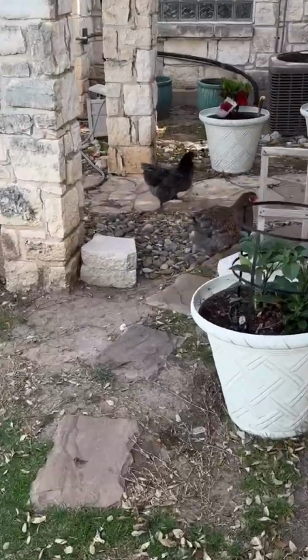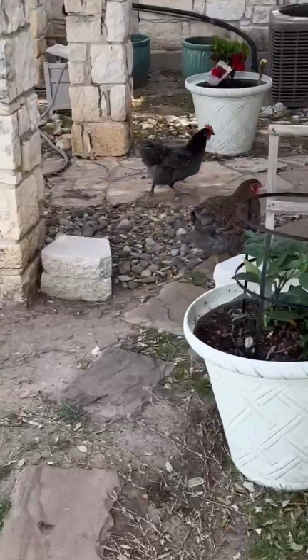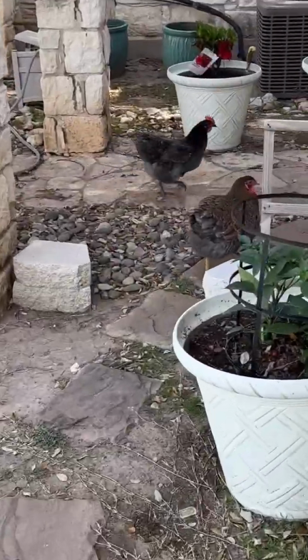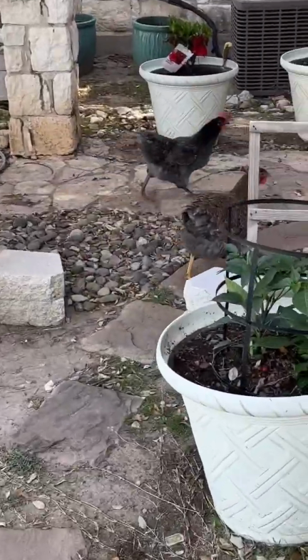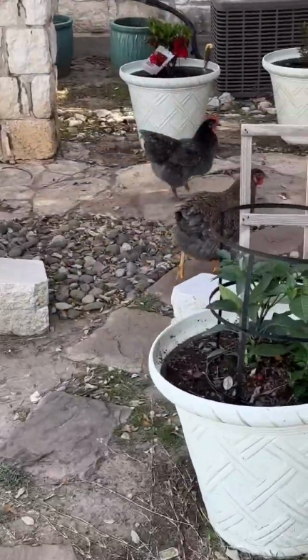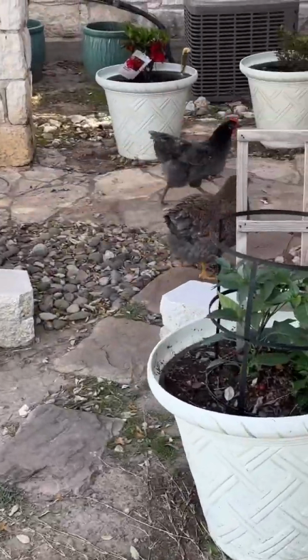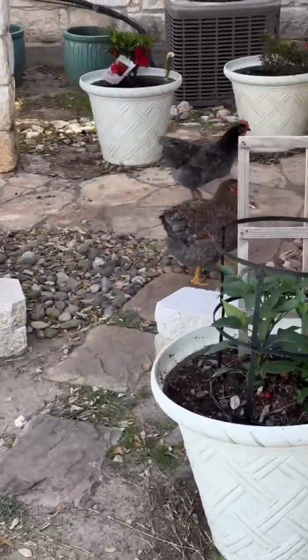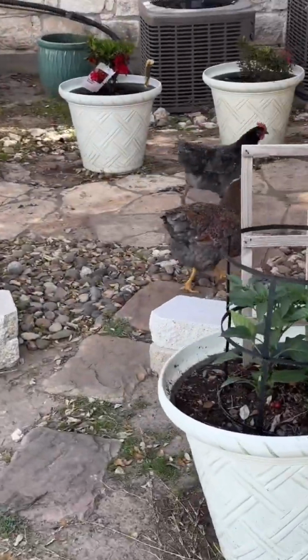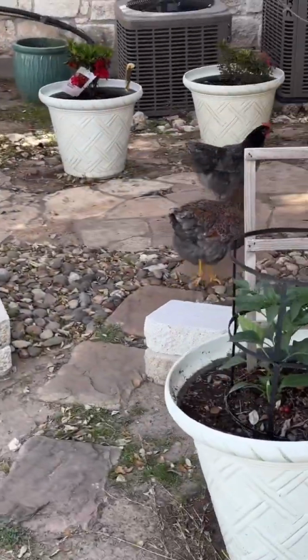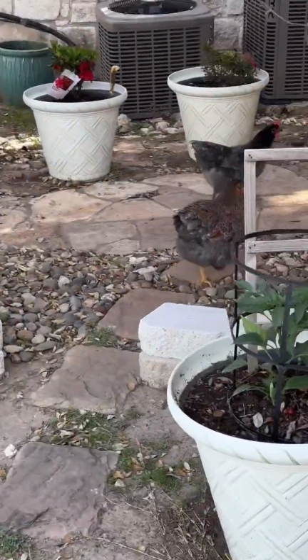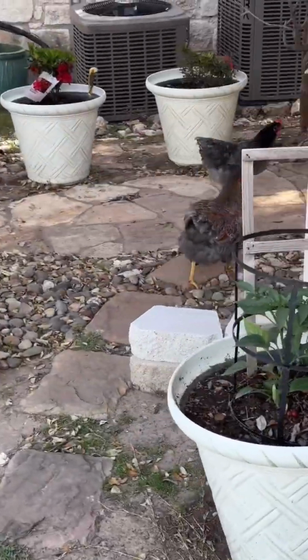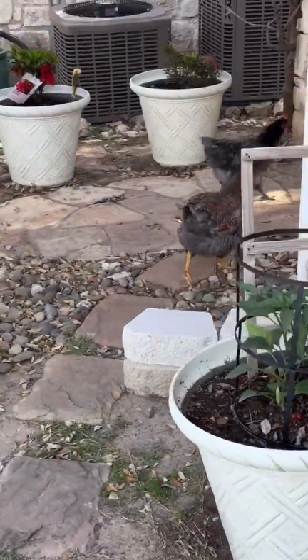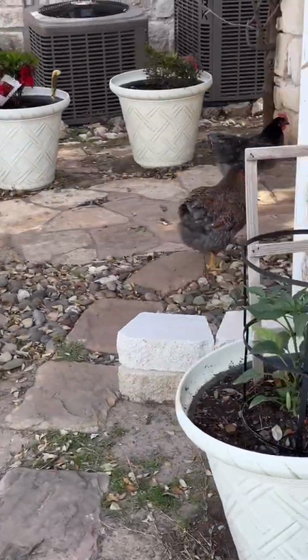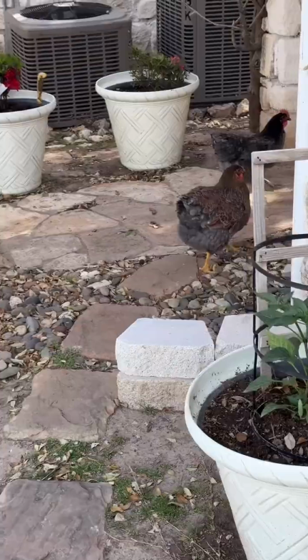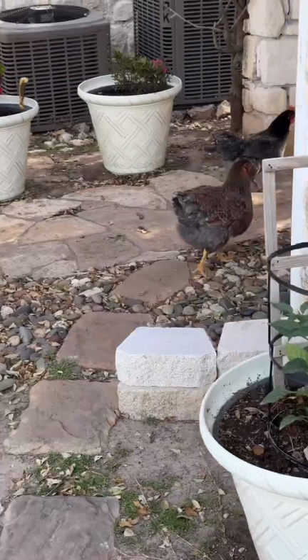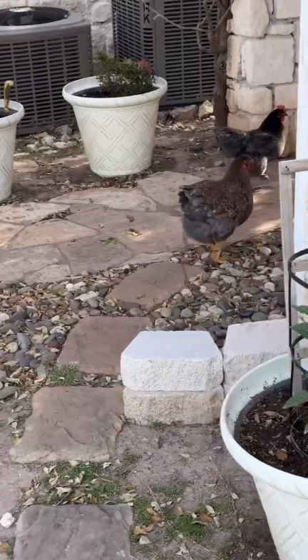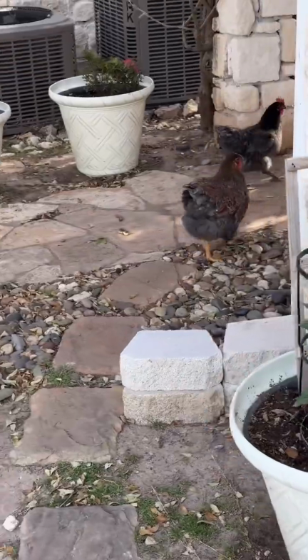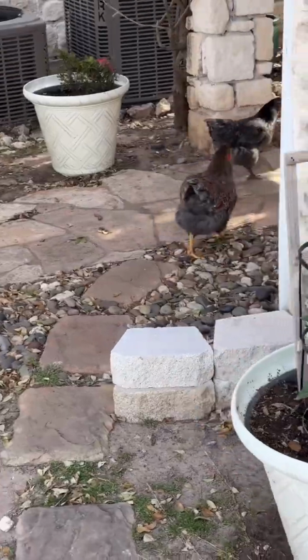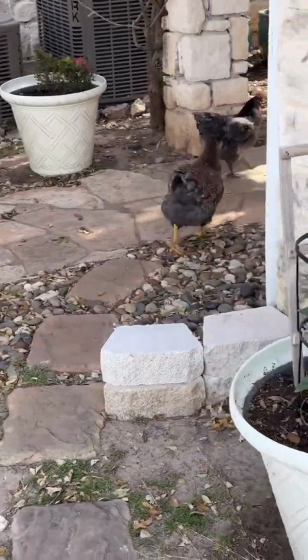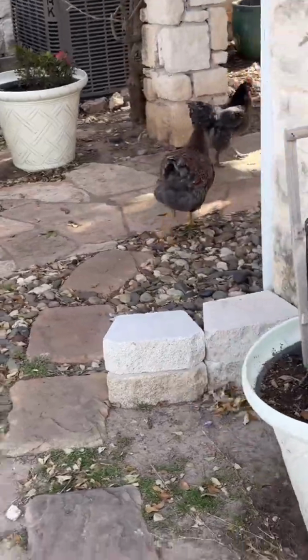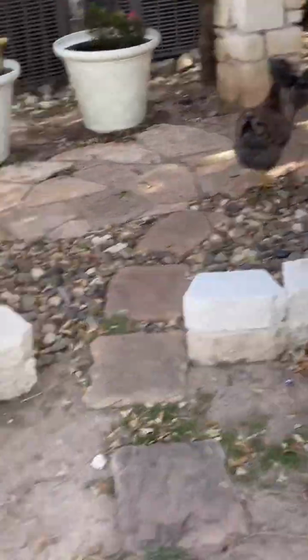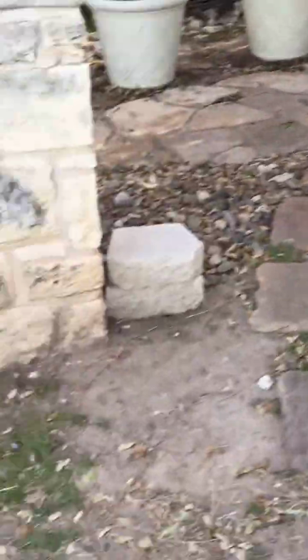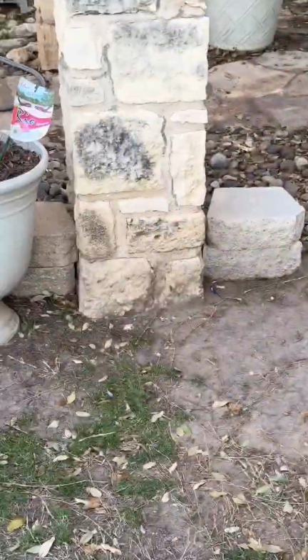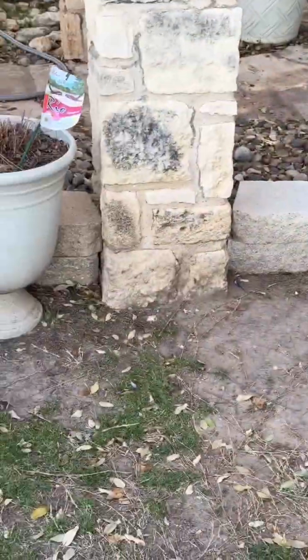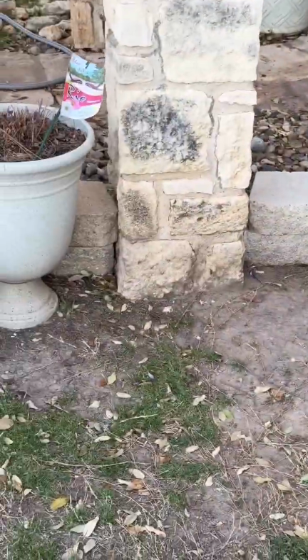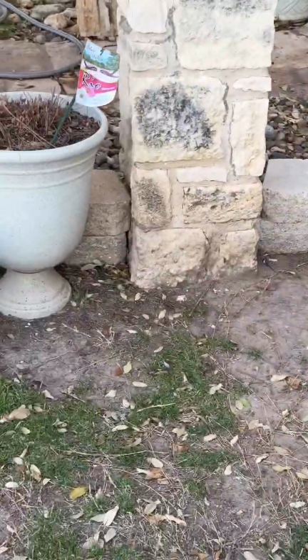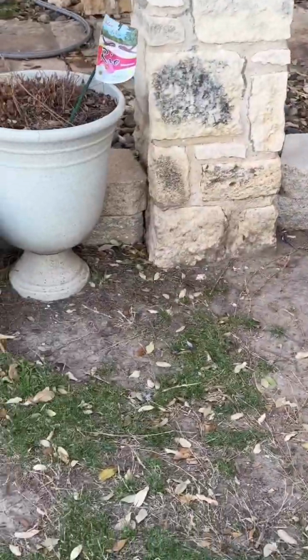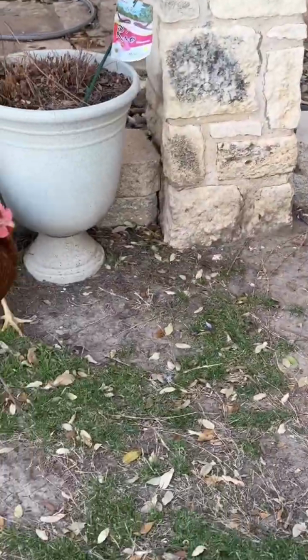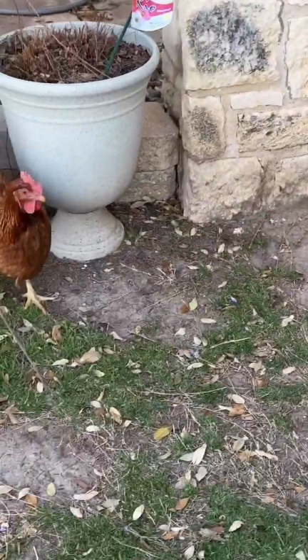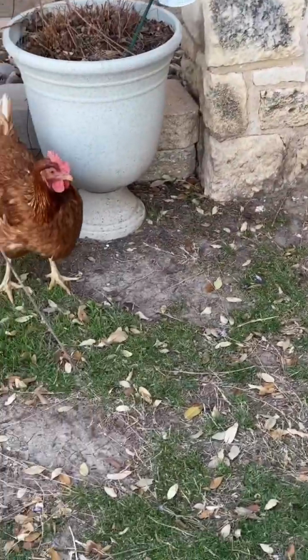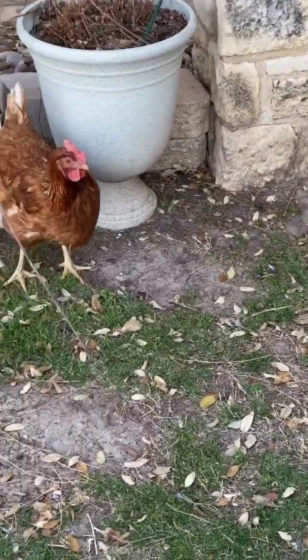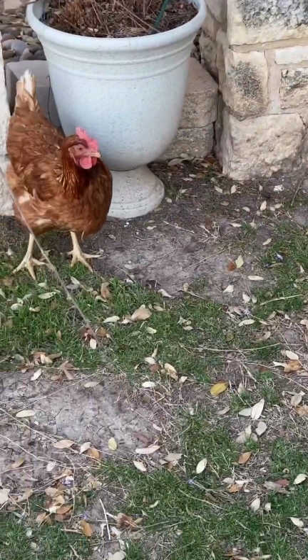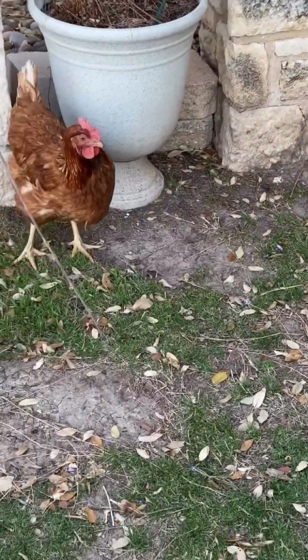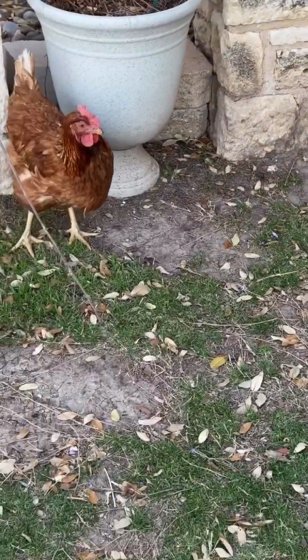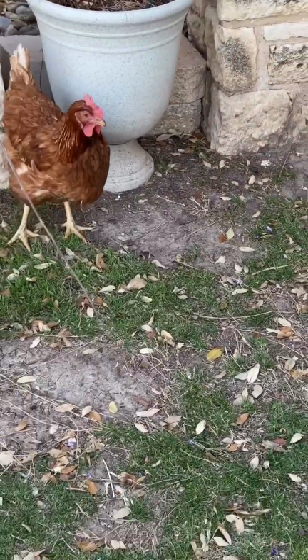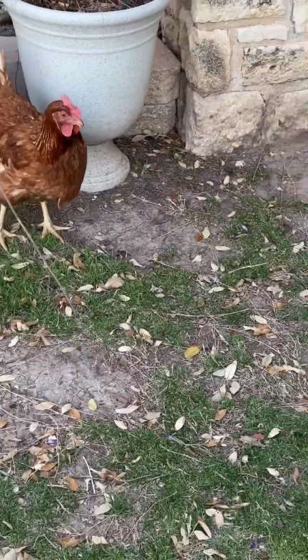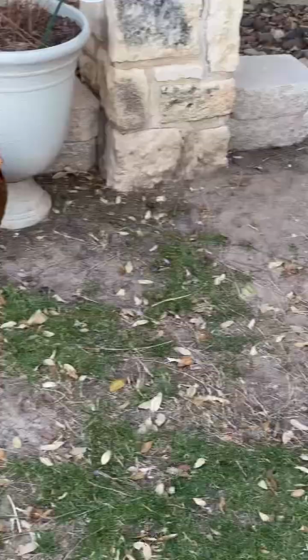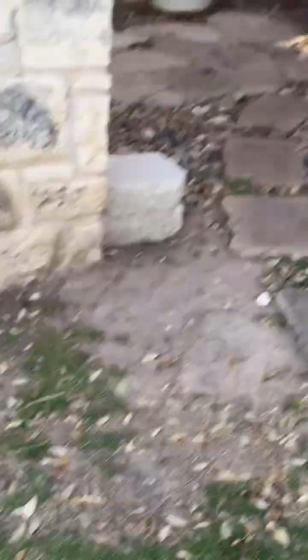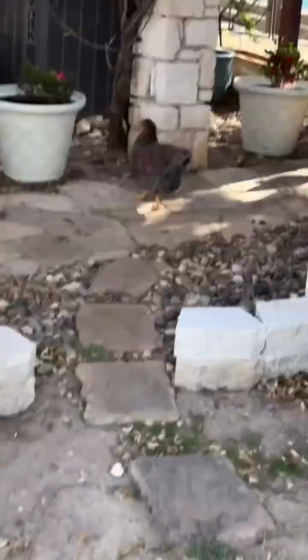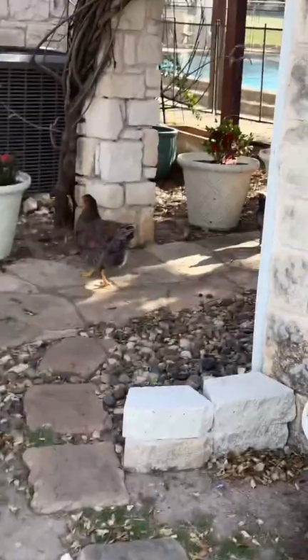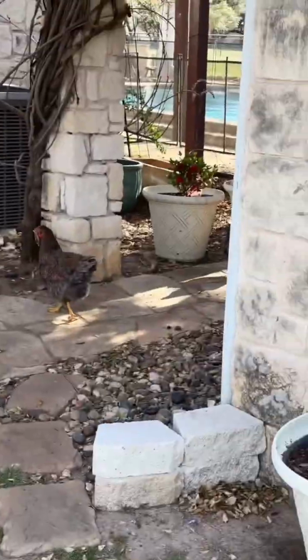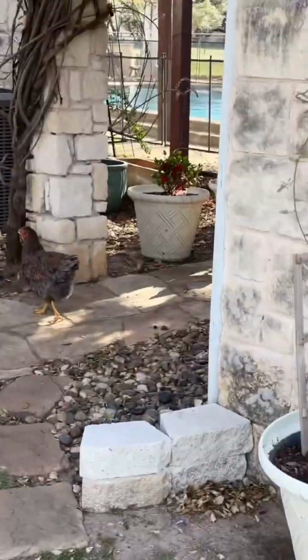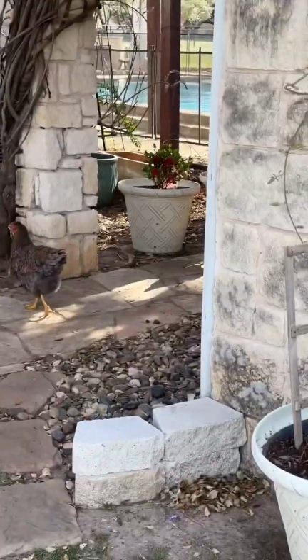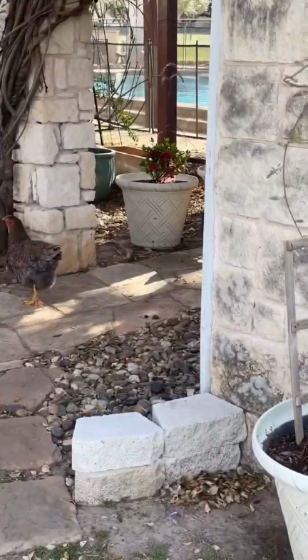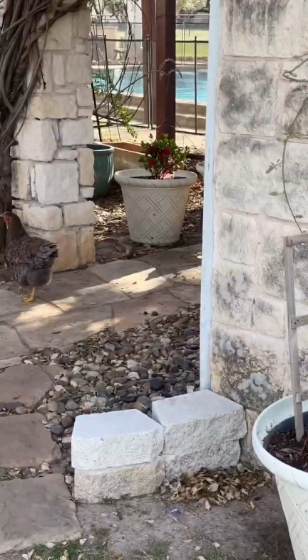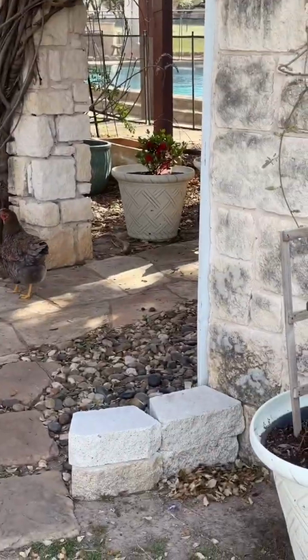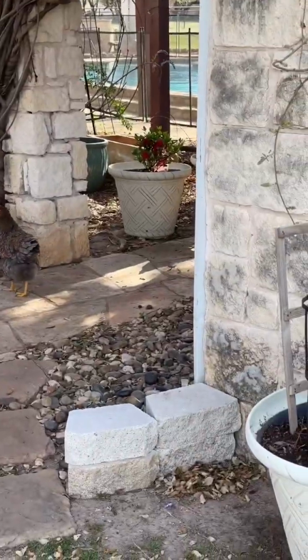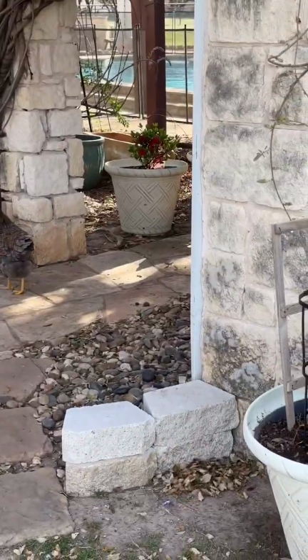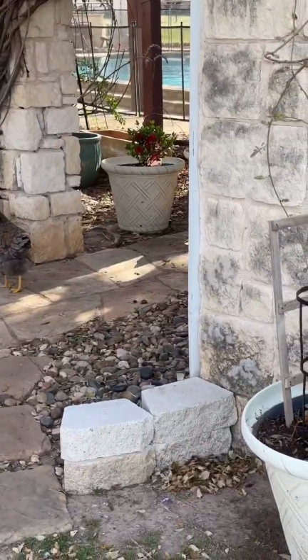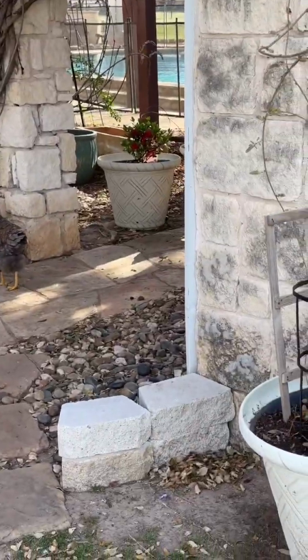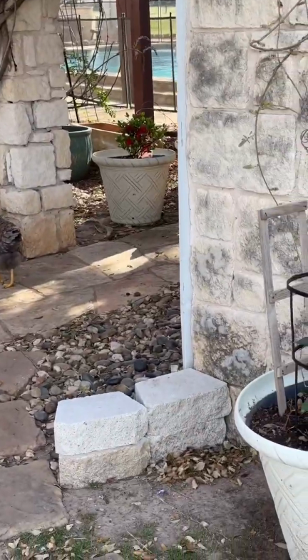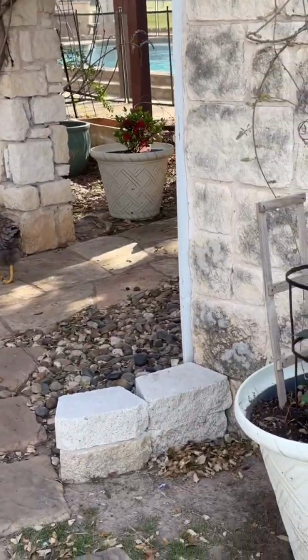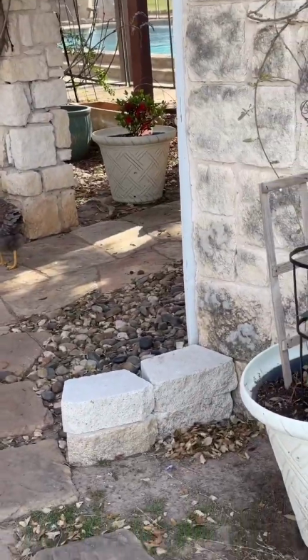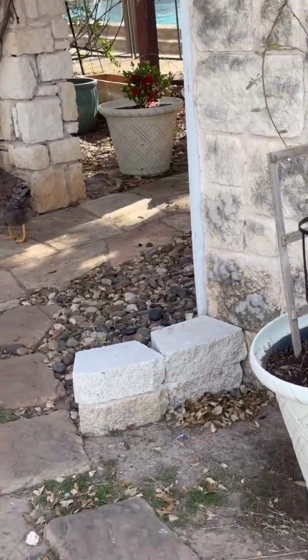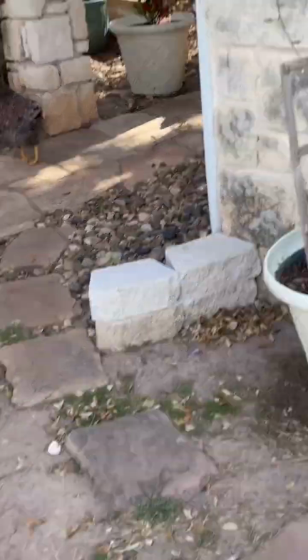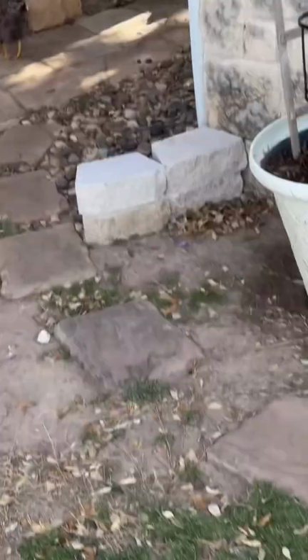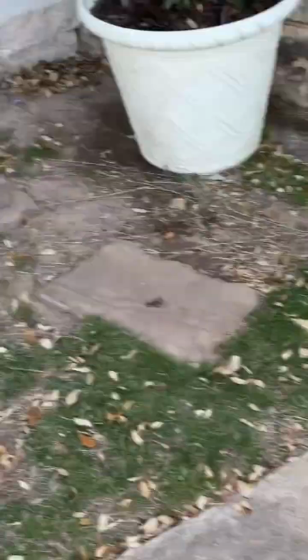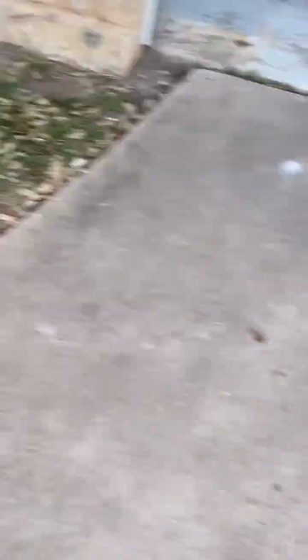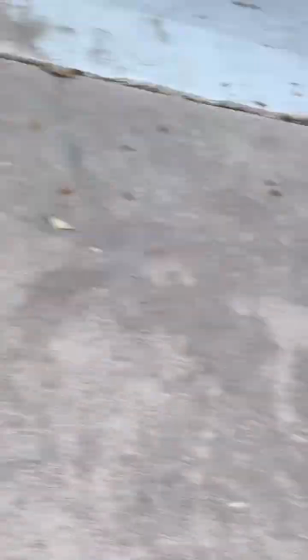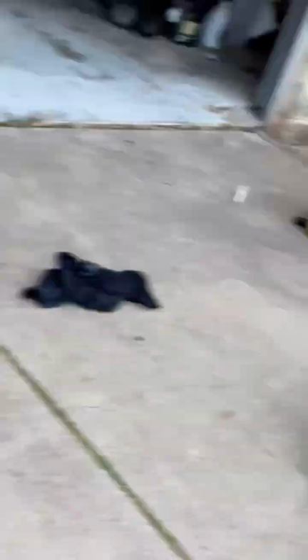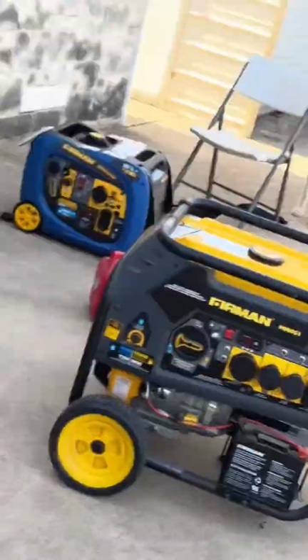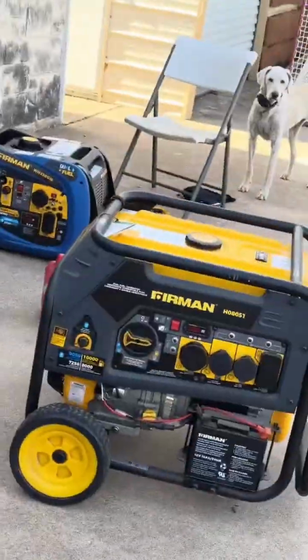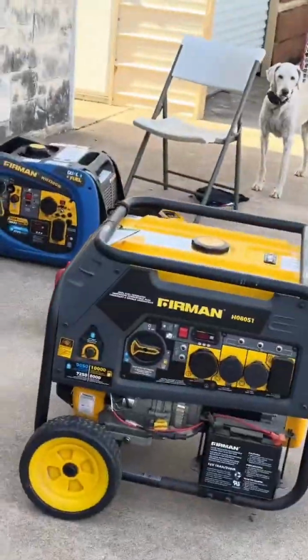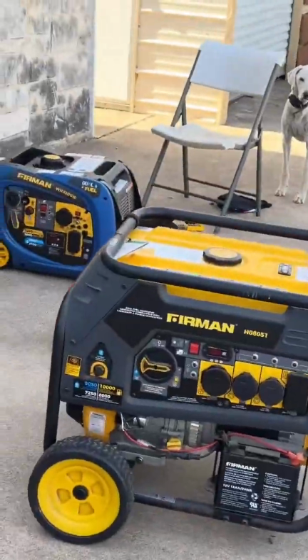Curious chickens coming to check on me — like, what are you guys doing out here? Doing this.